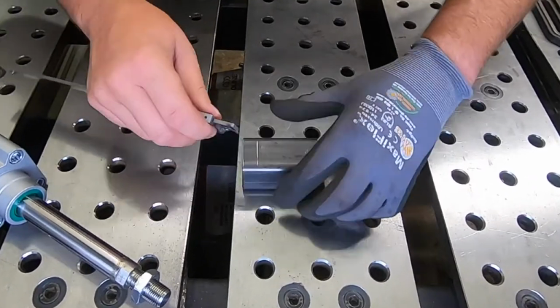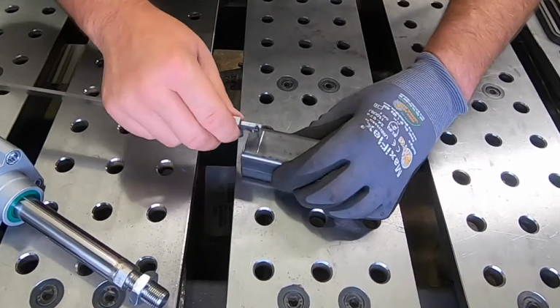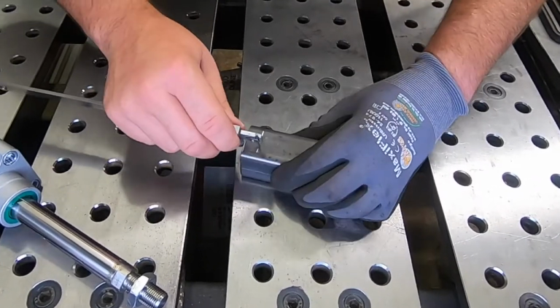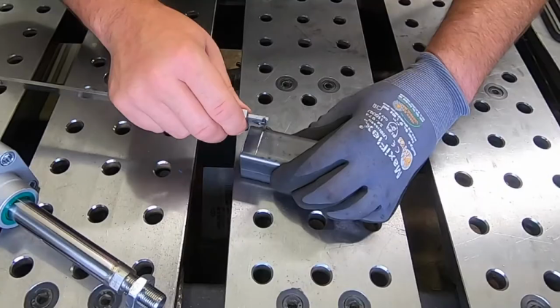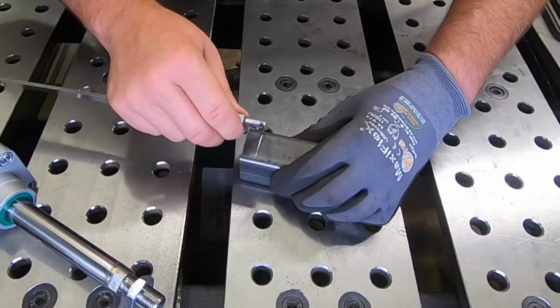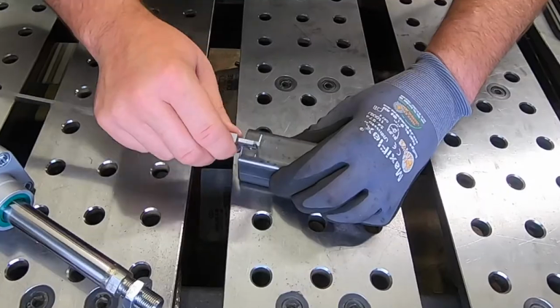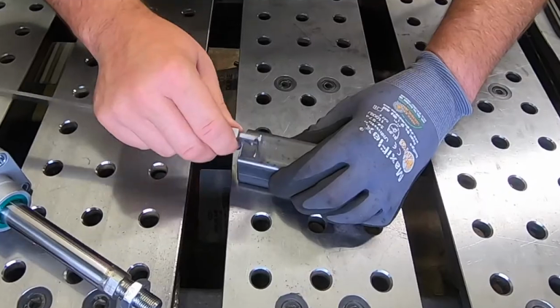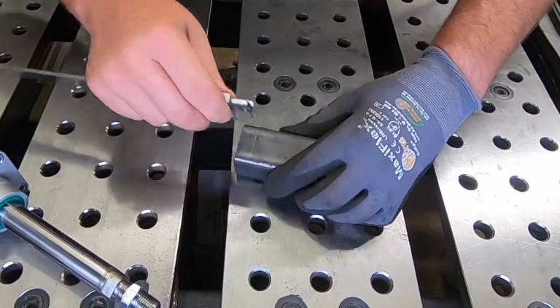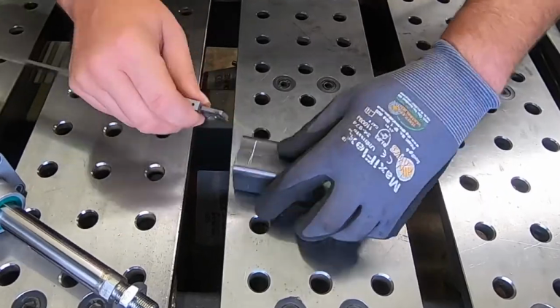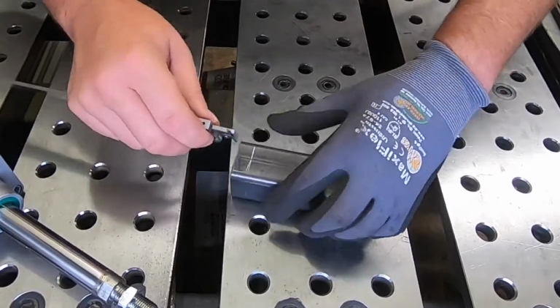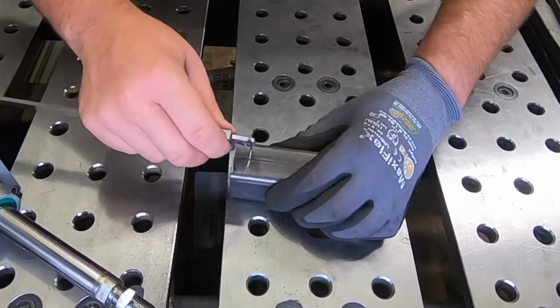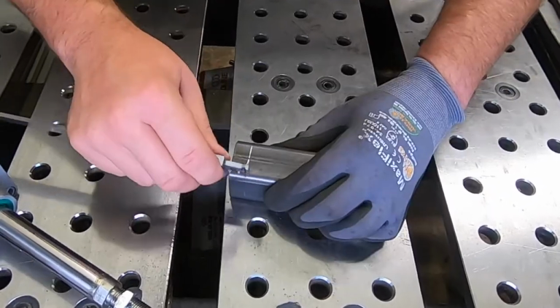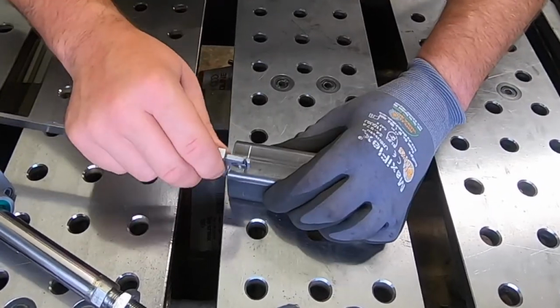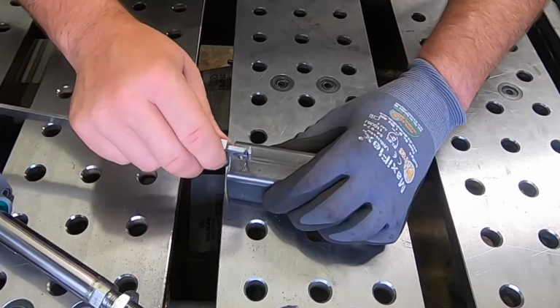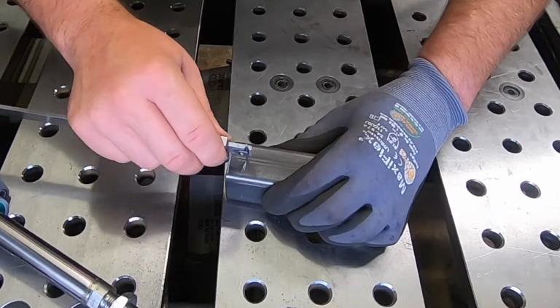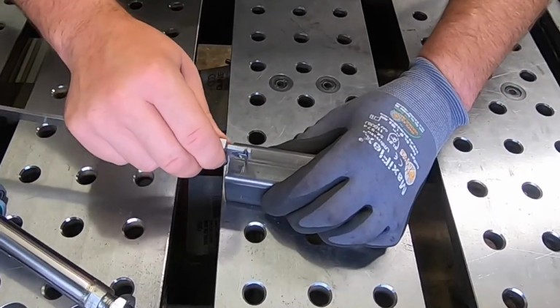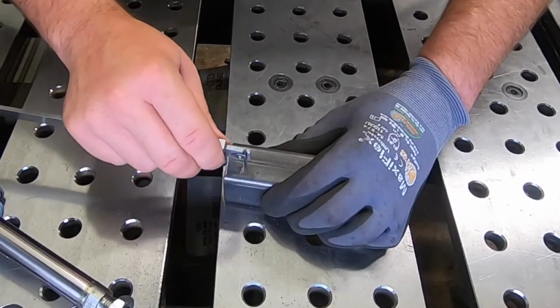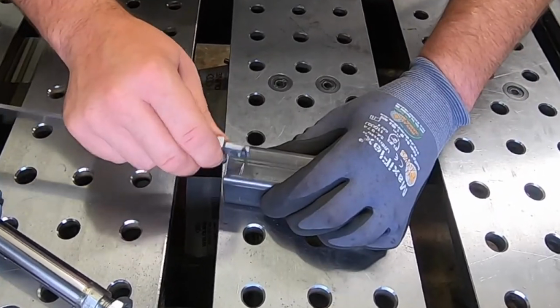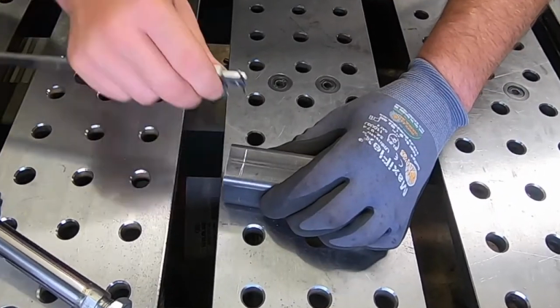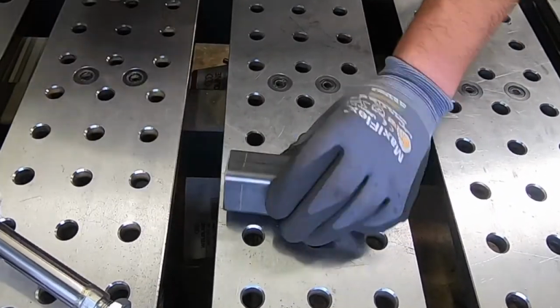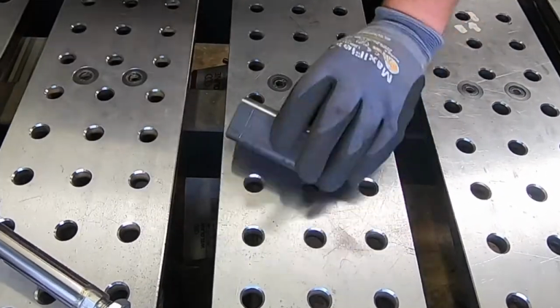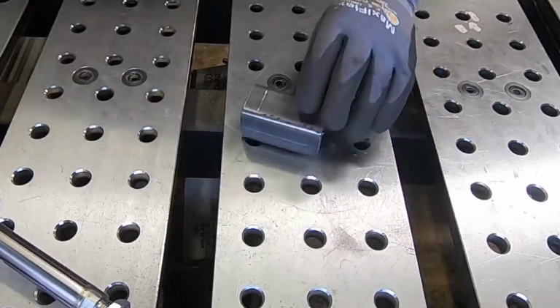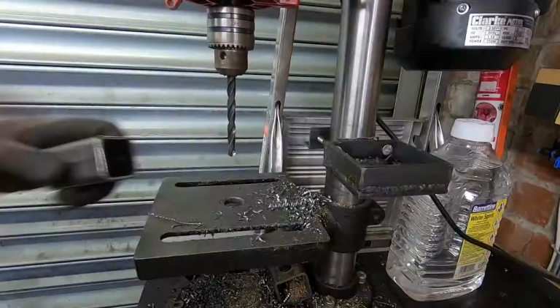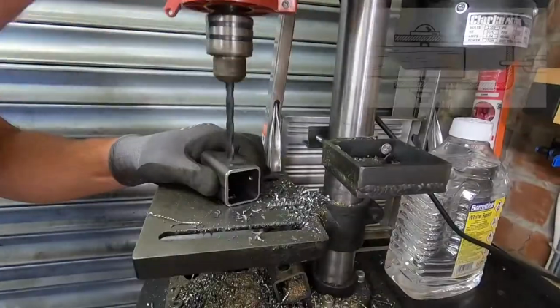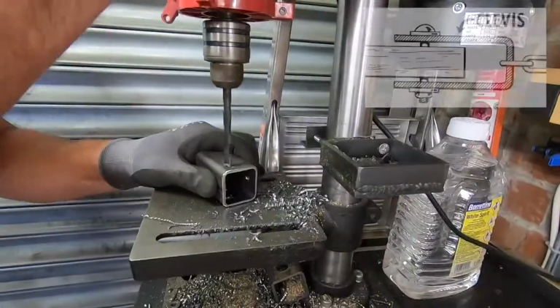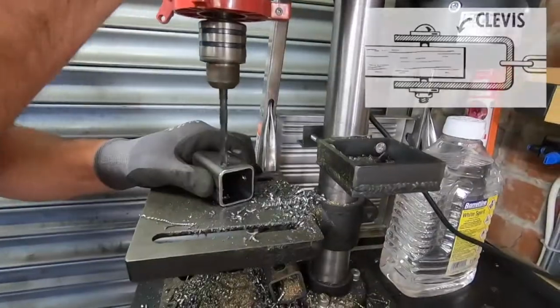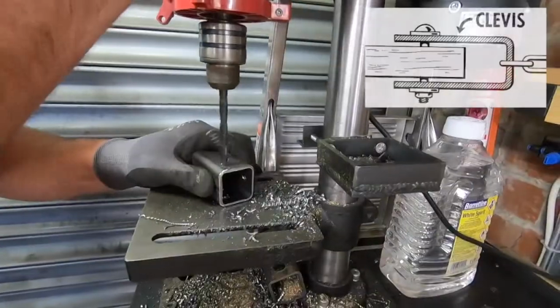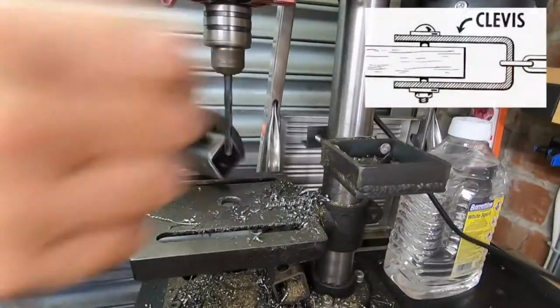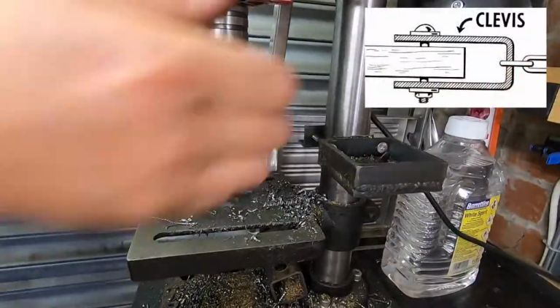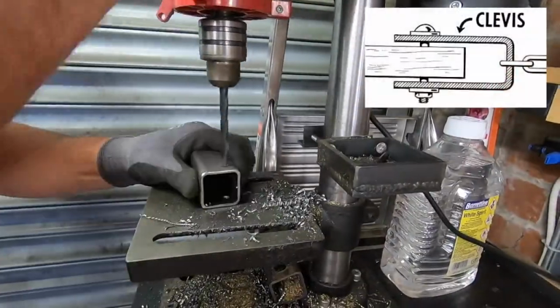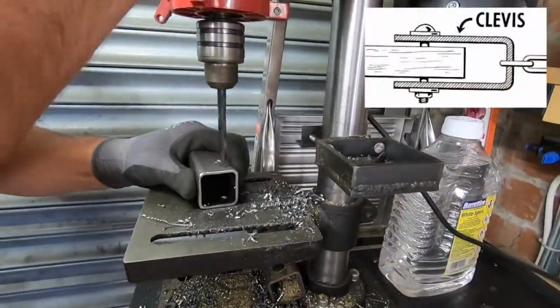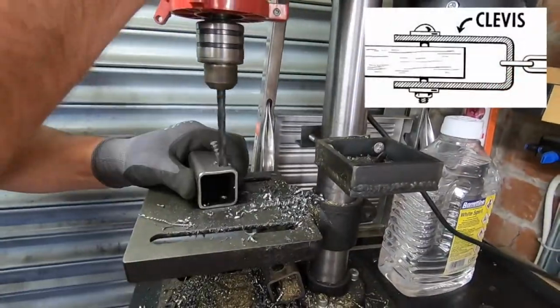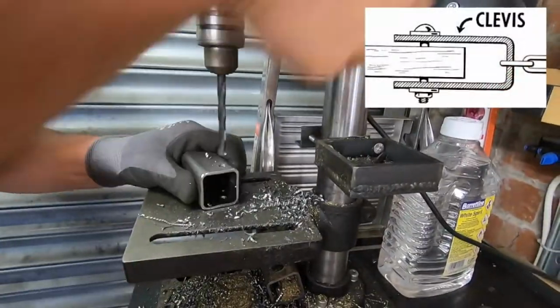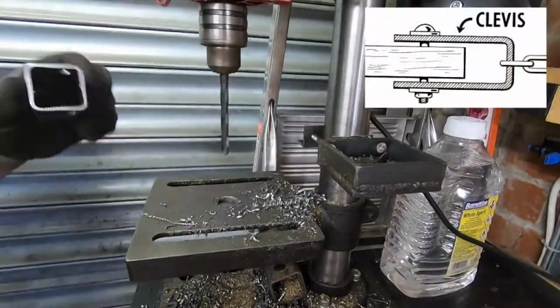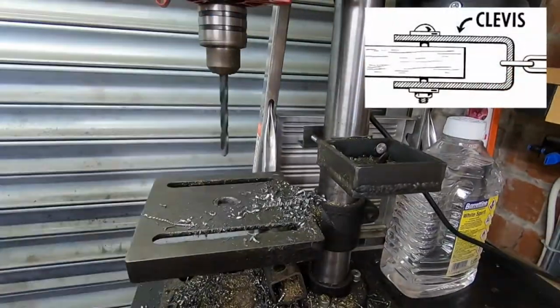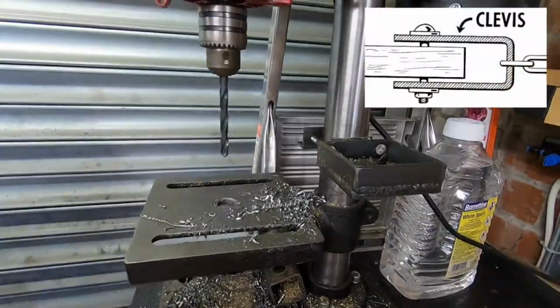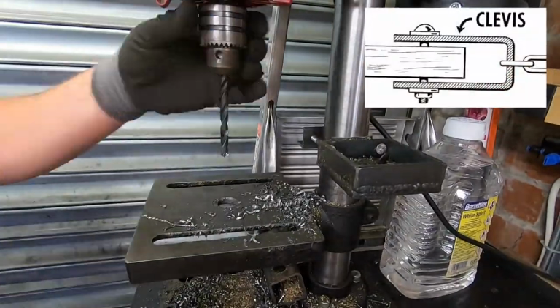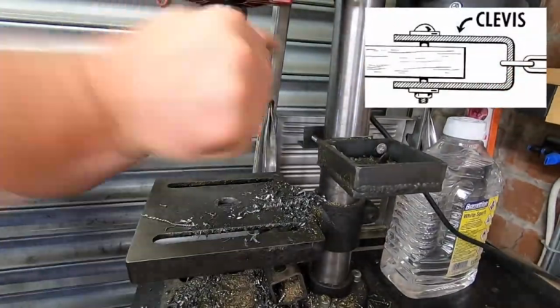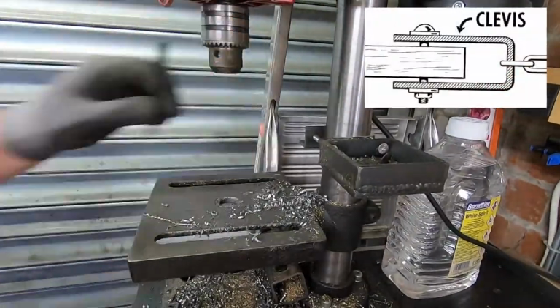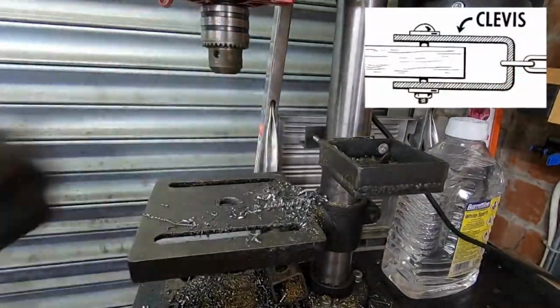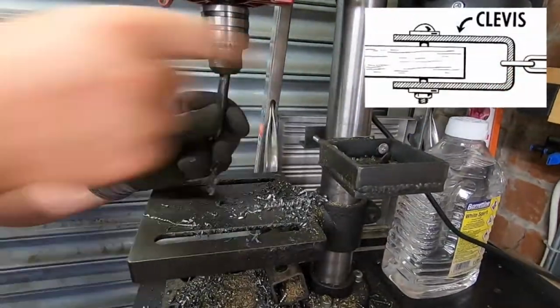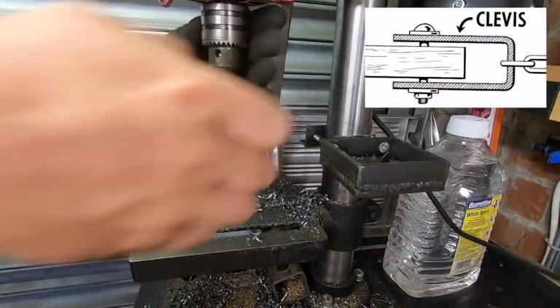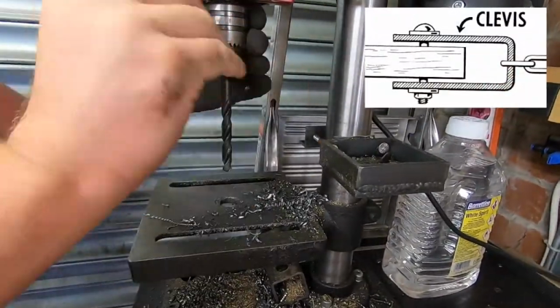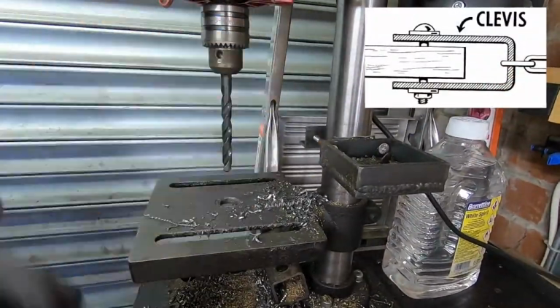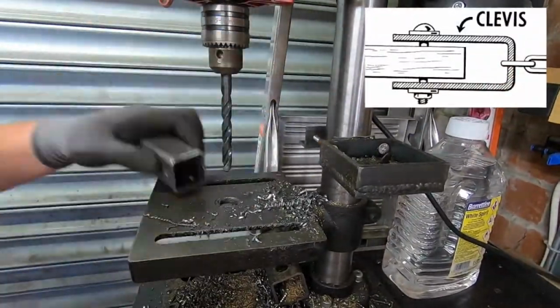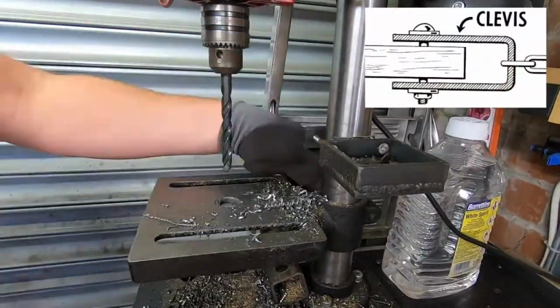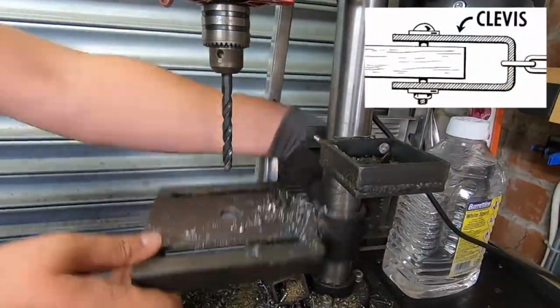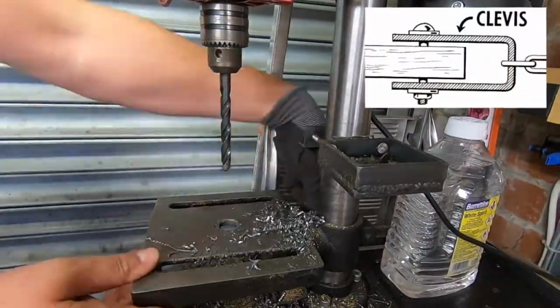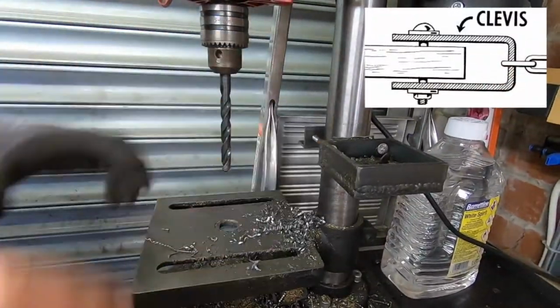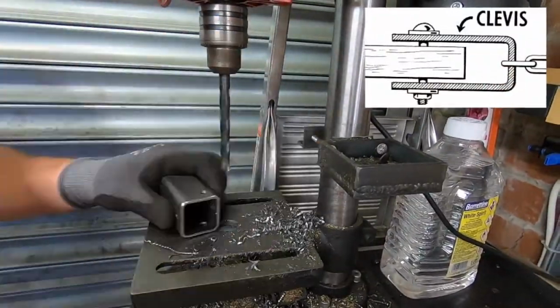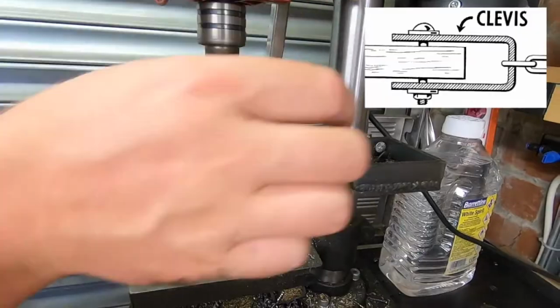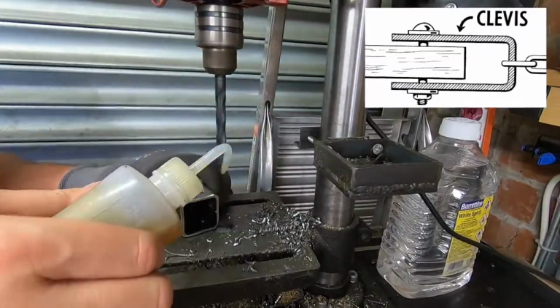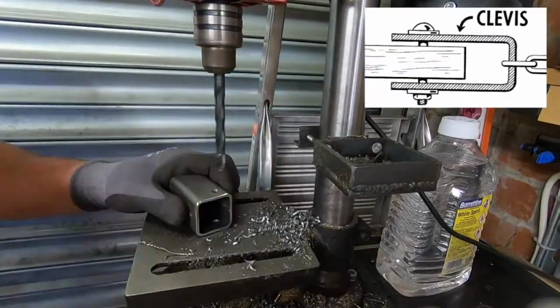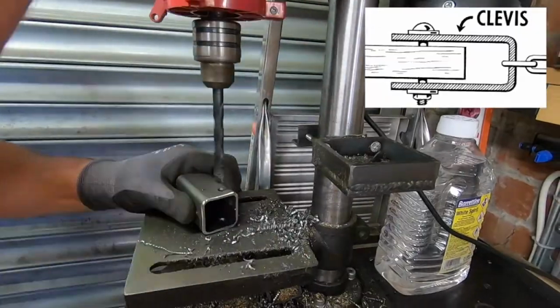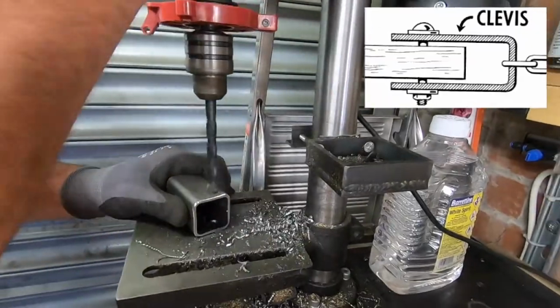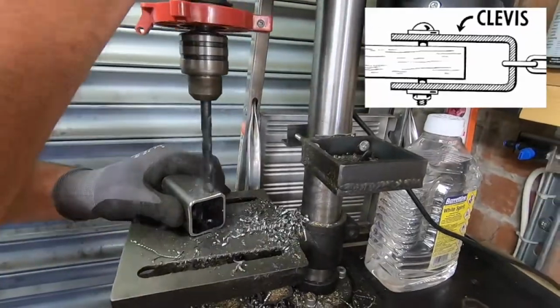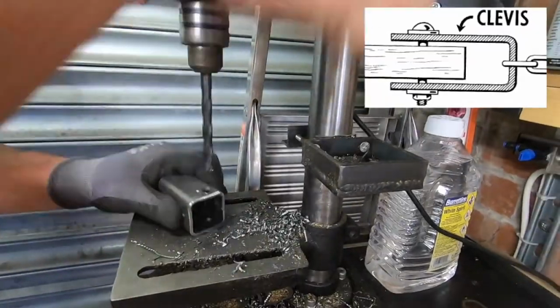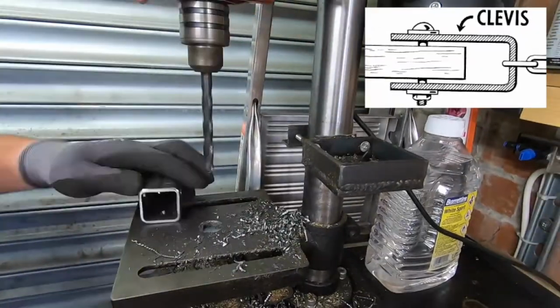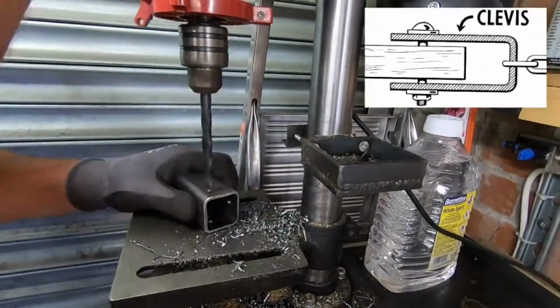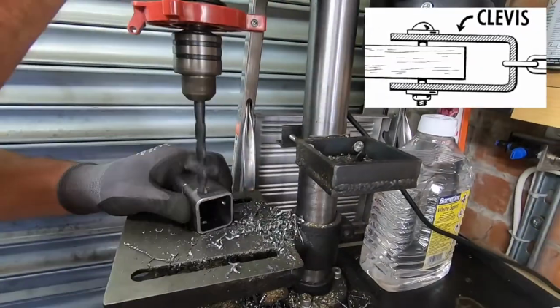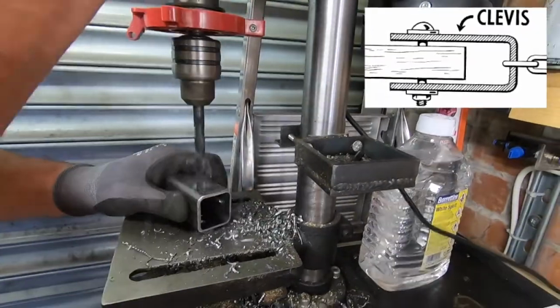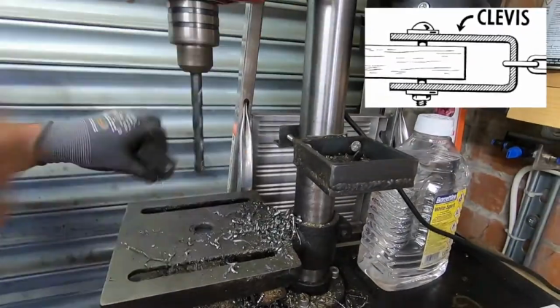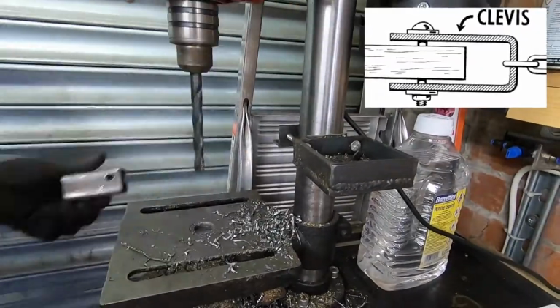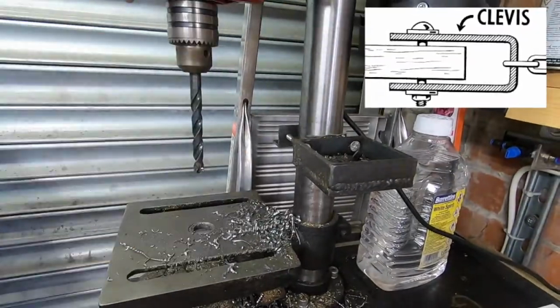We are making a clevis here. This will enable the hinge to pivot around the end of the rod of the cylinder.